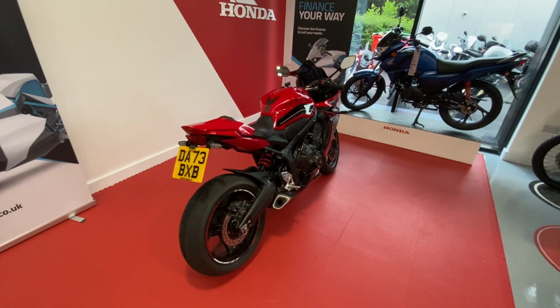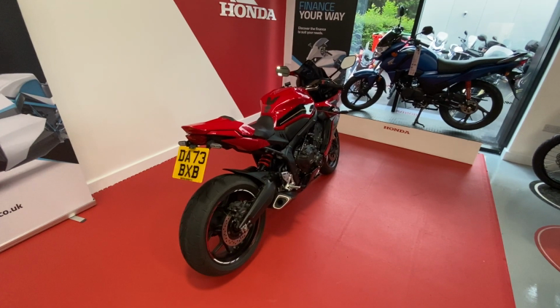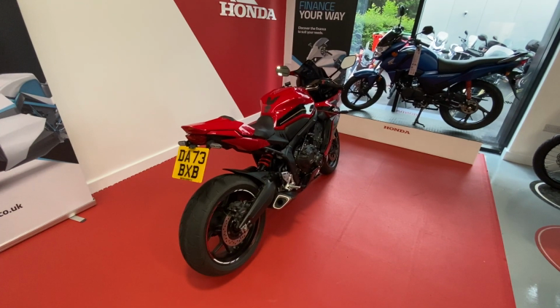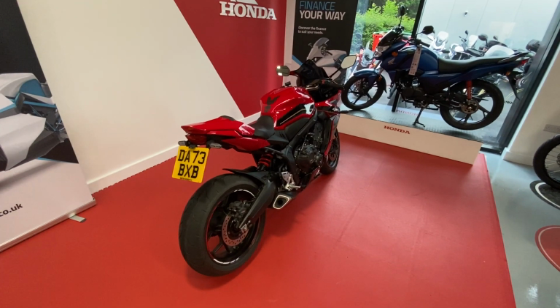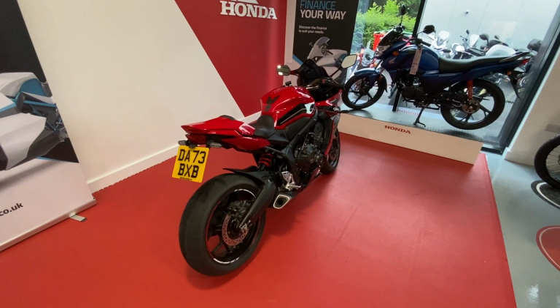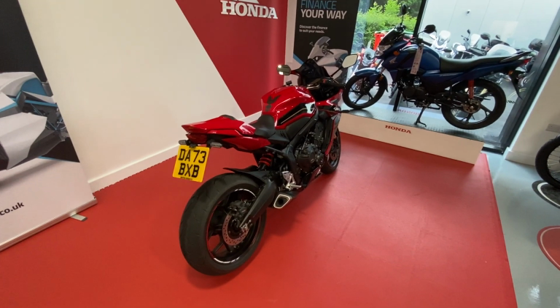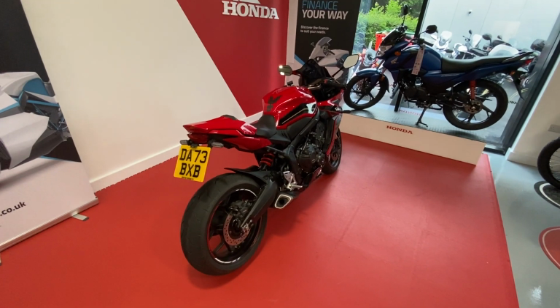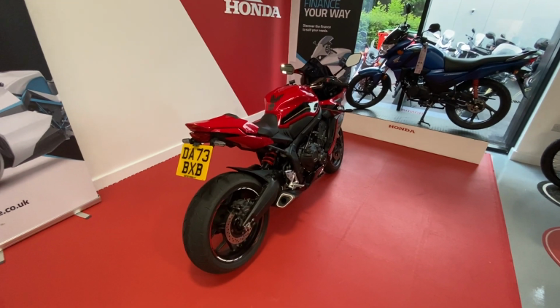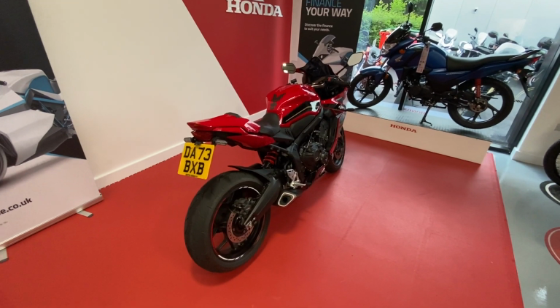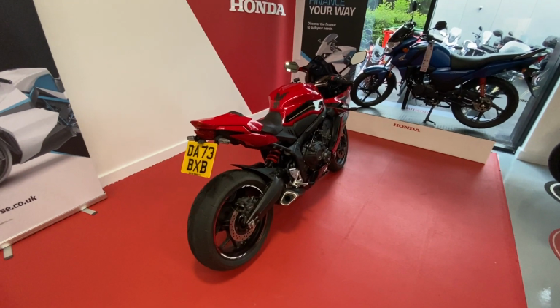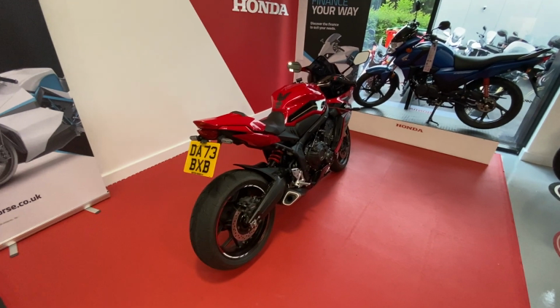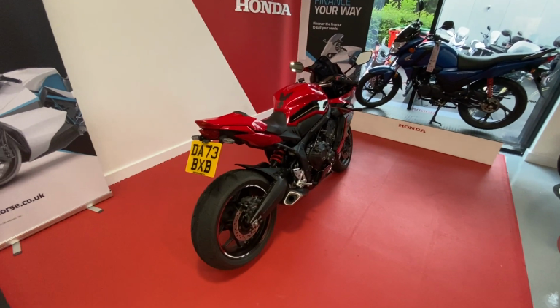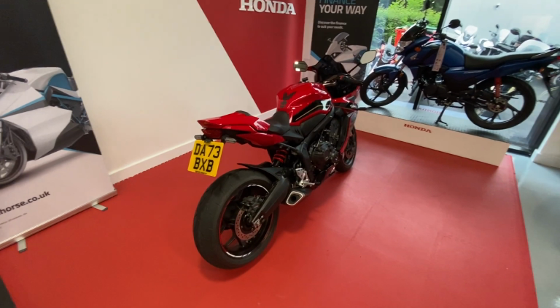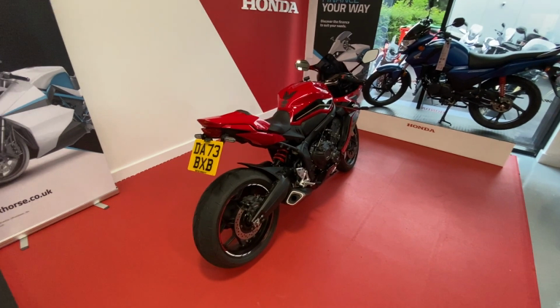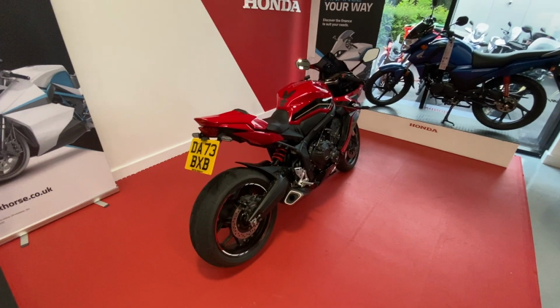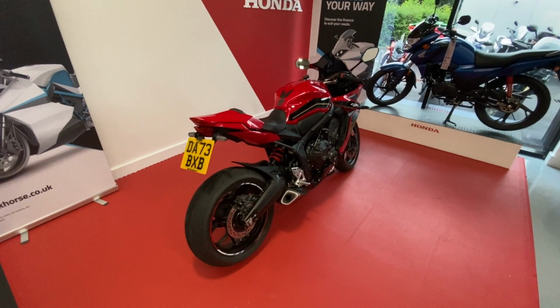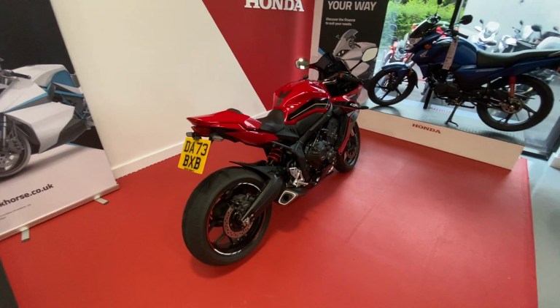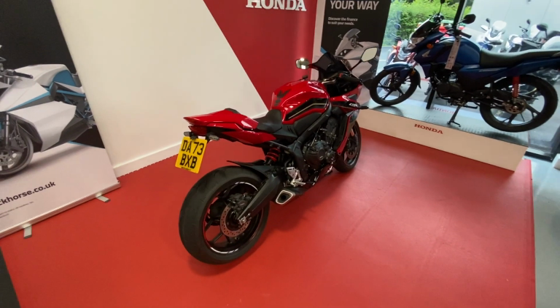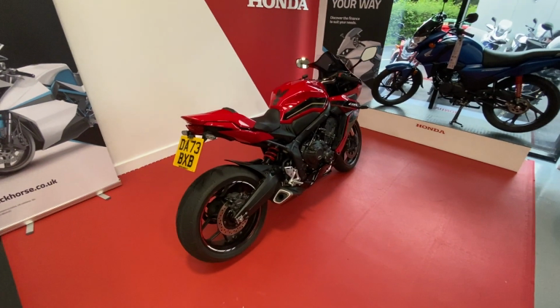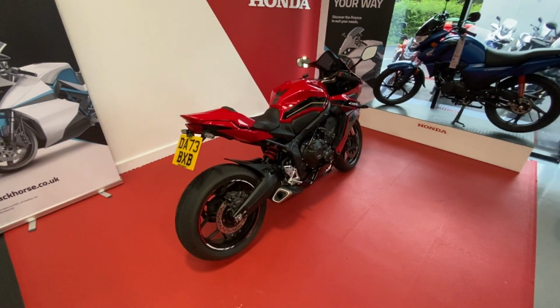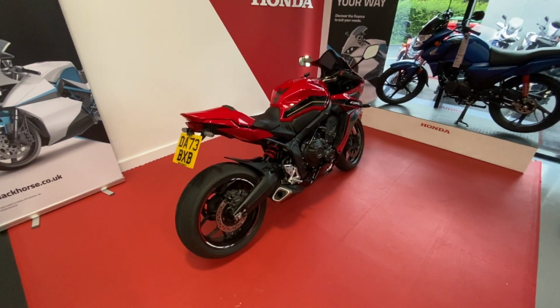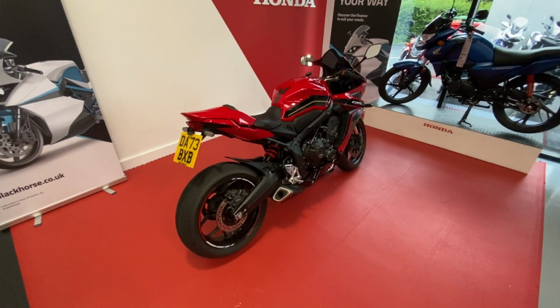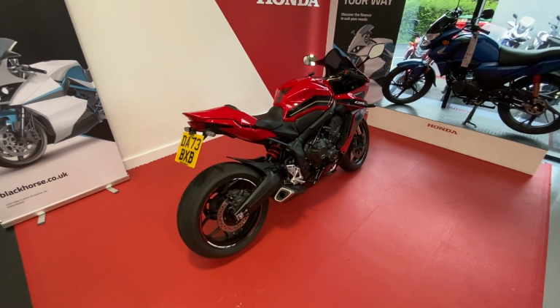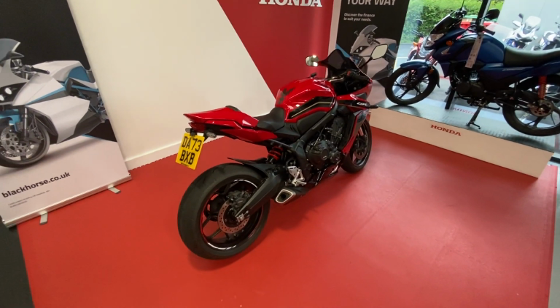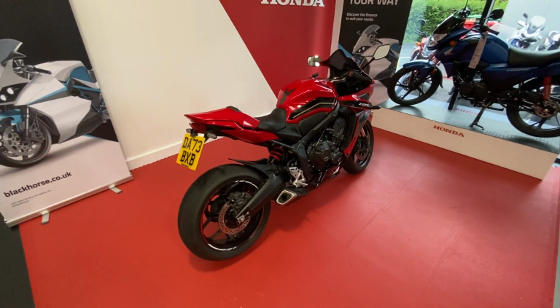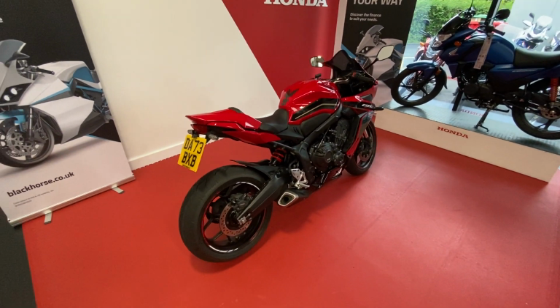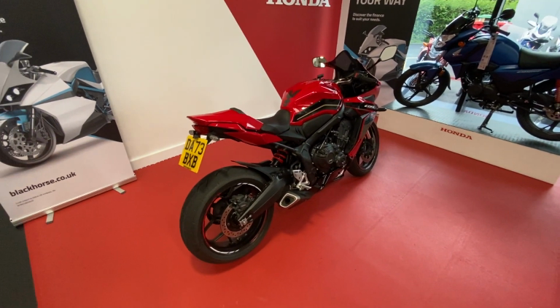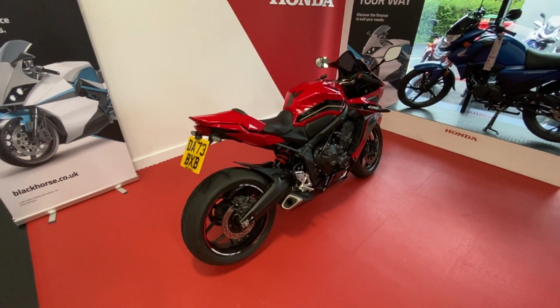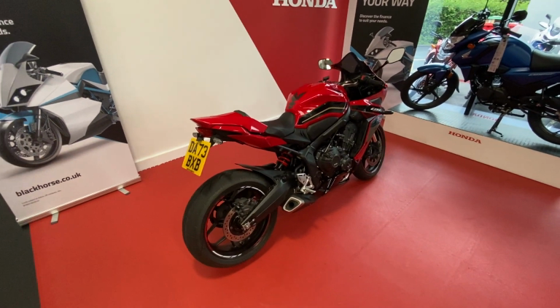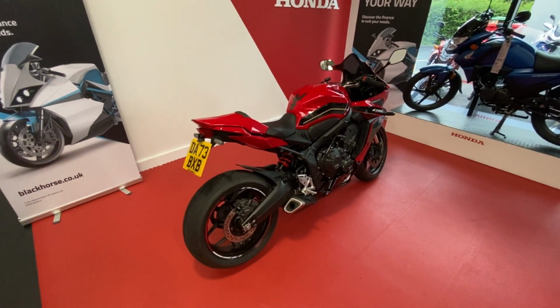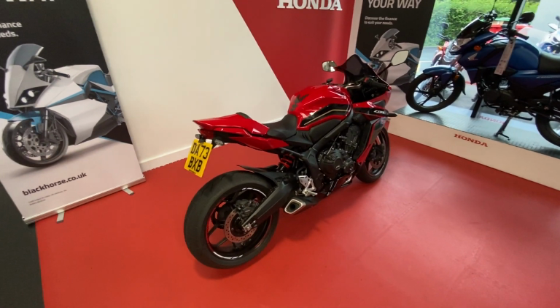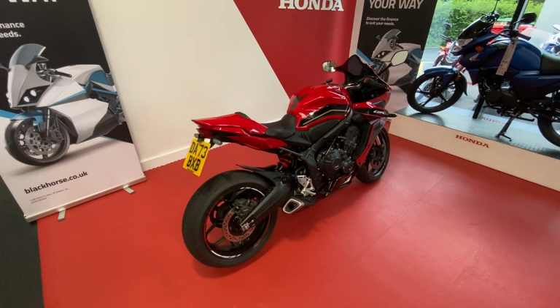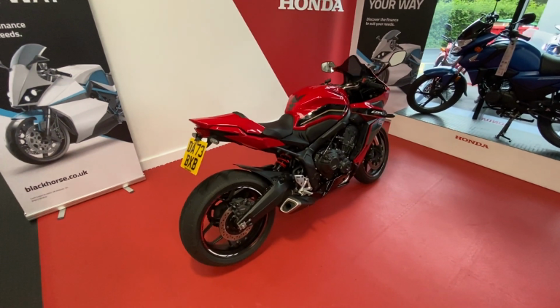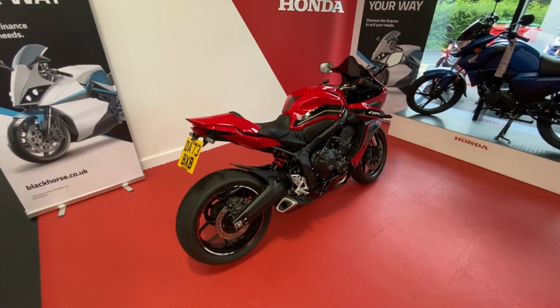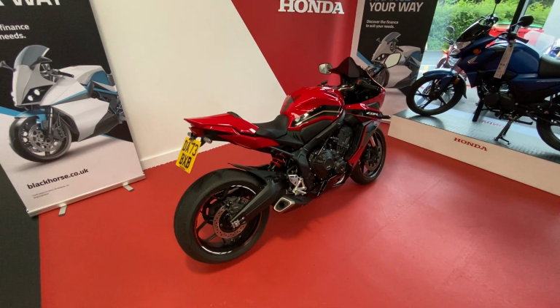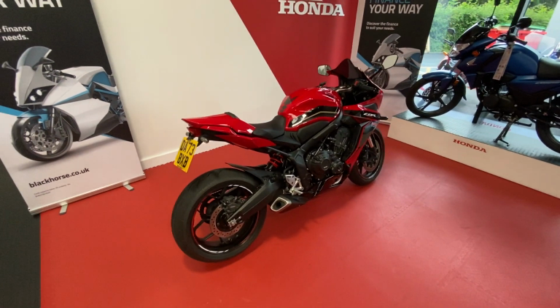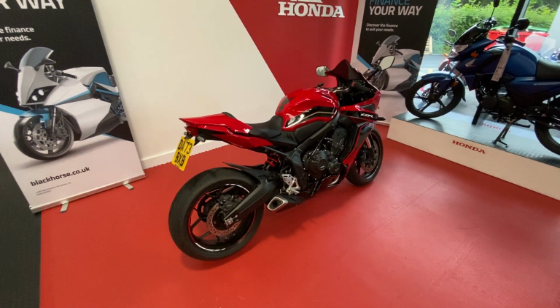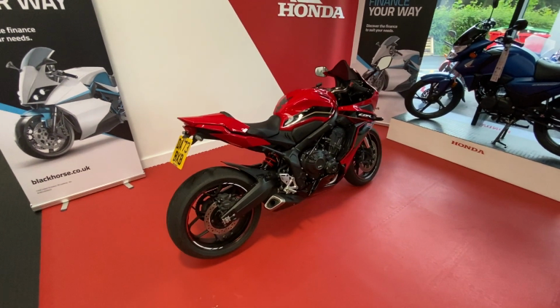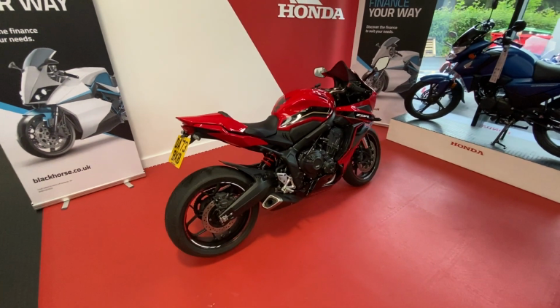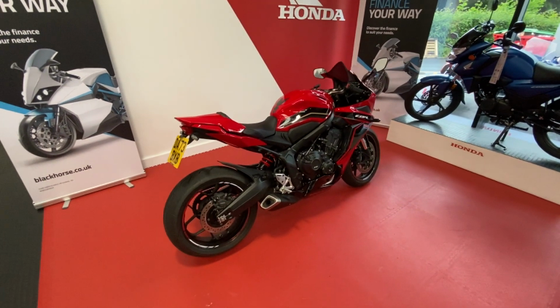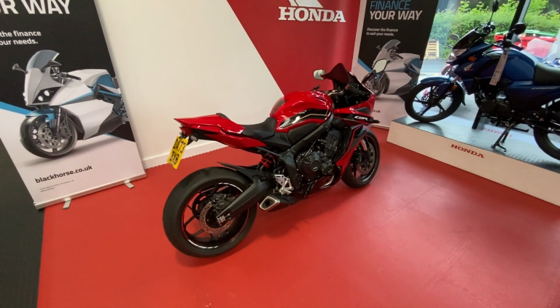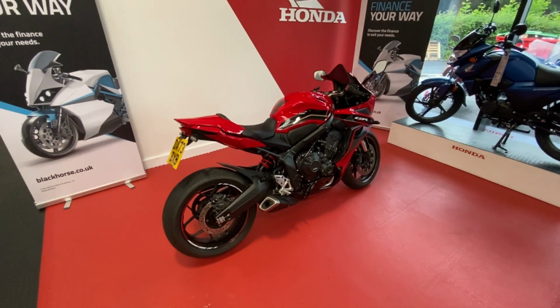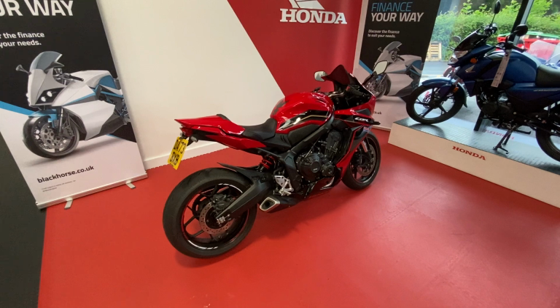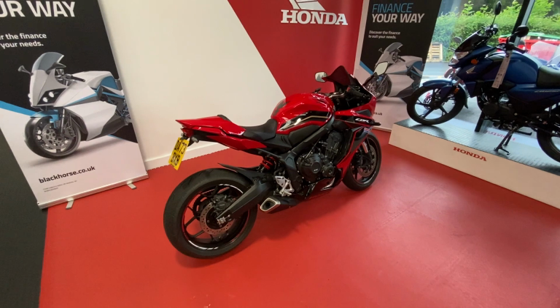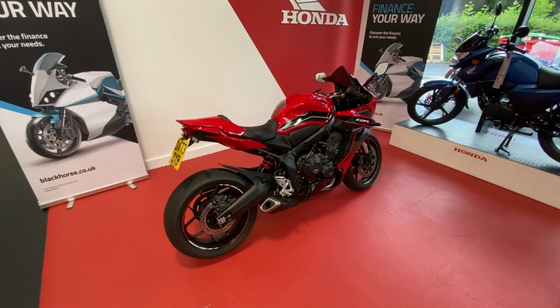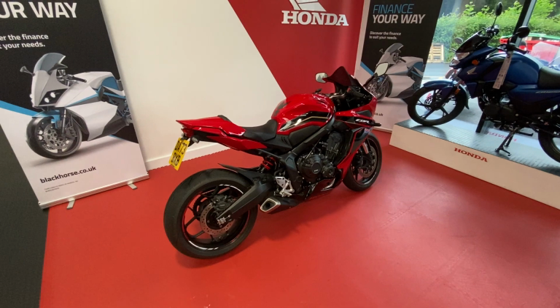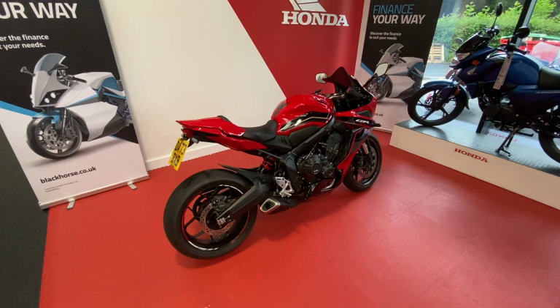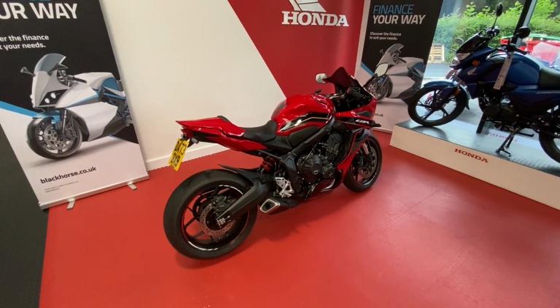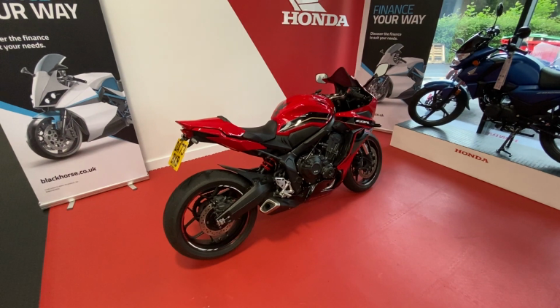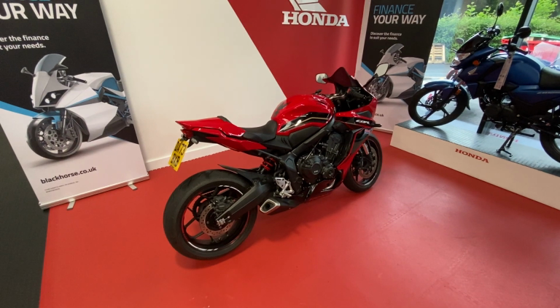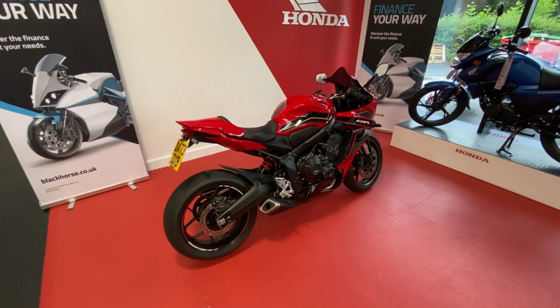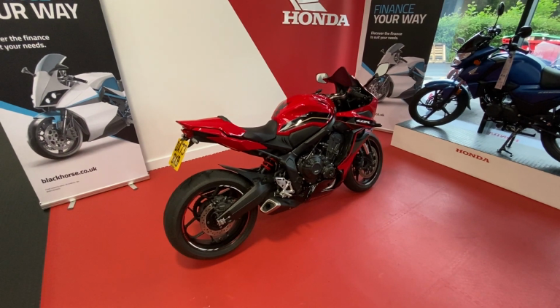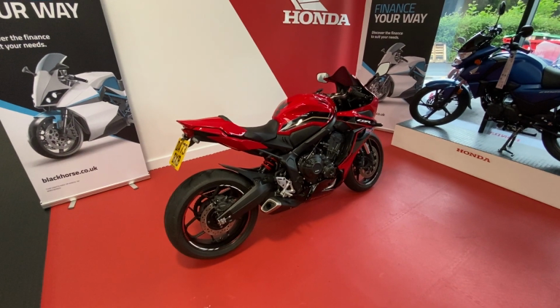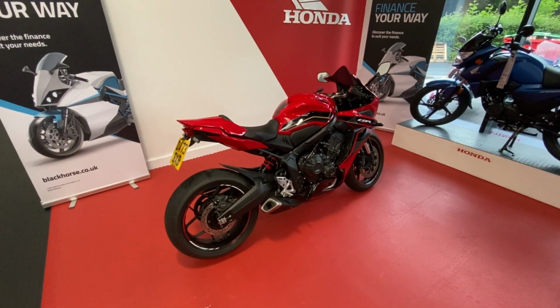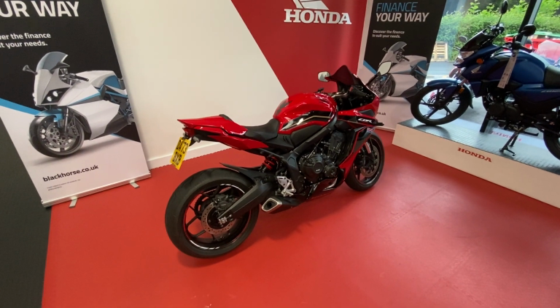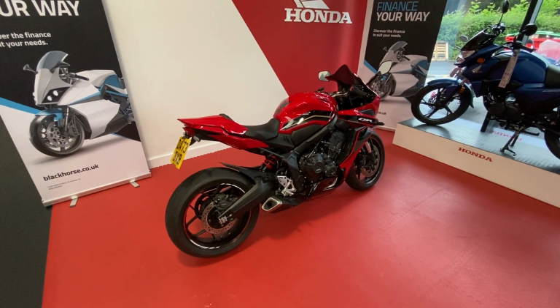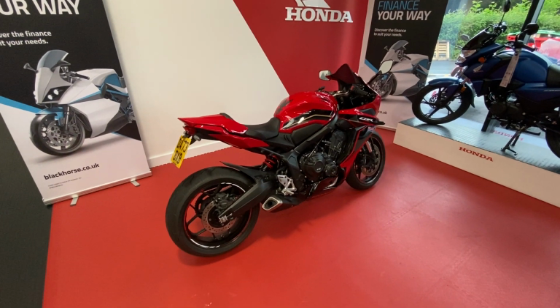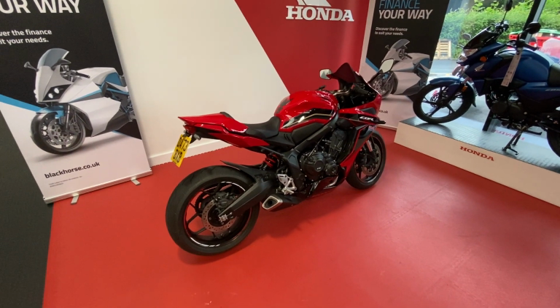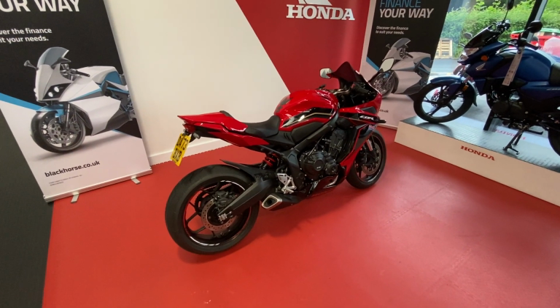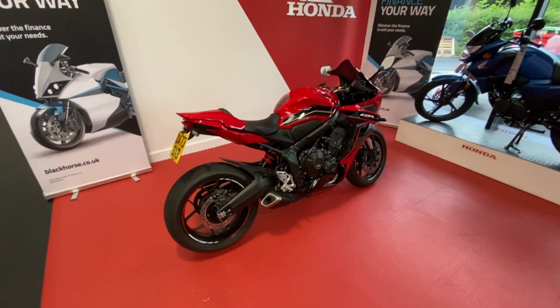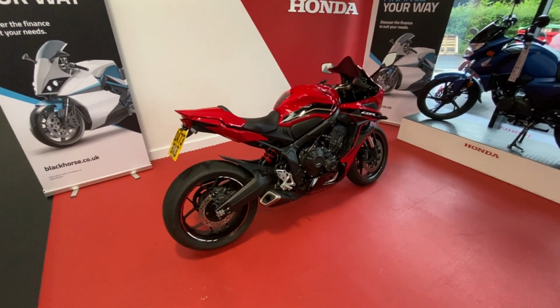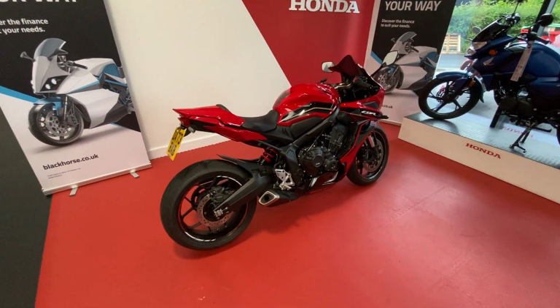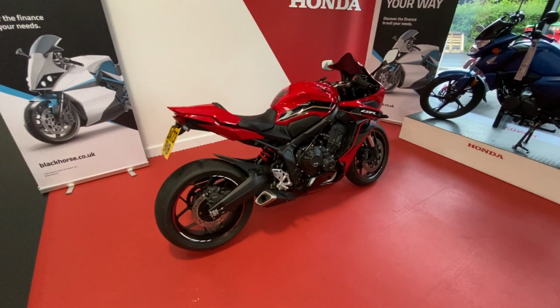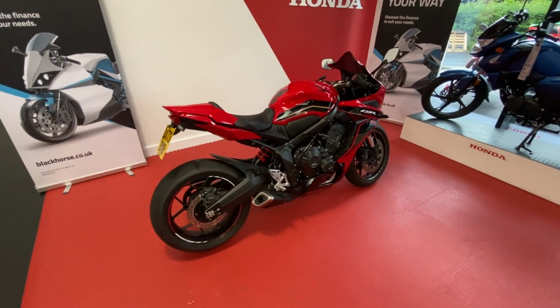Hi guys, welcome to Smiths Honda. Here we have this CBR650R in red on a 73 plate.